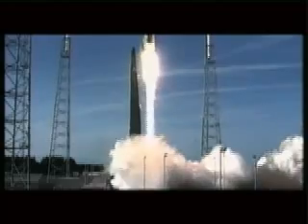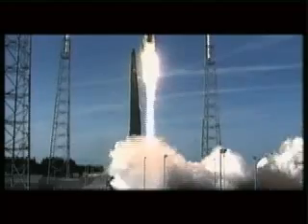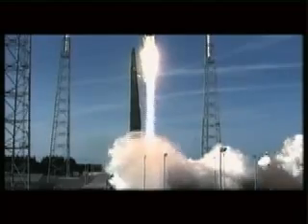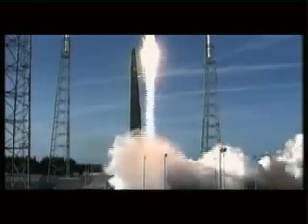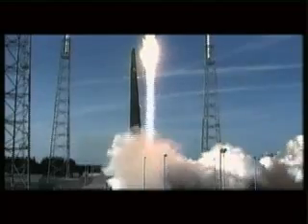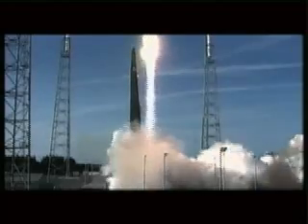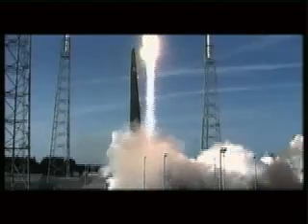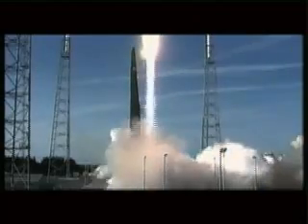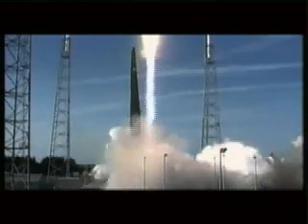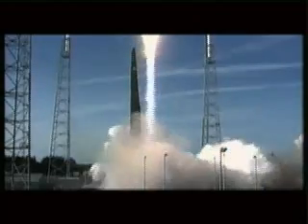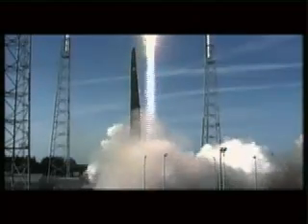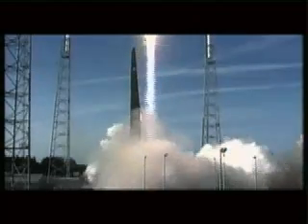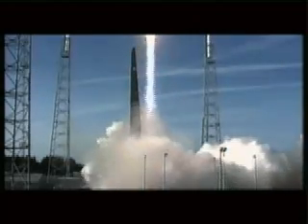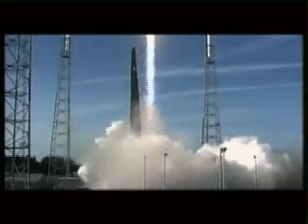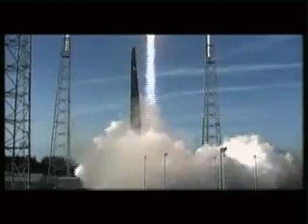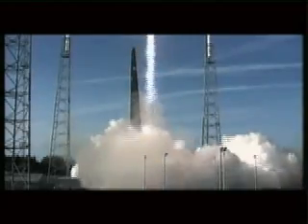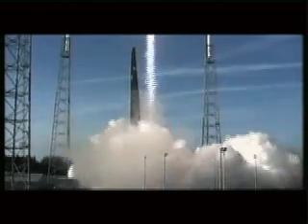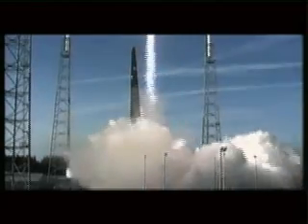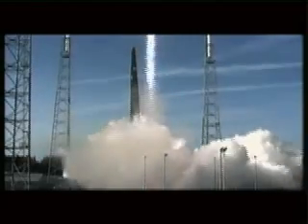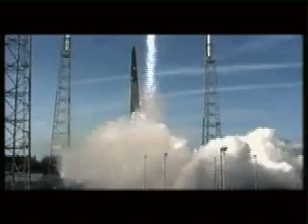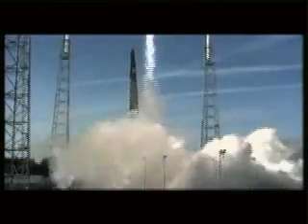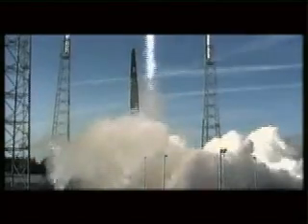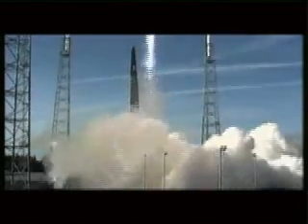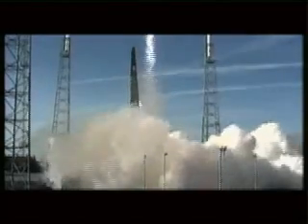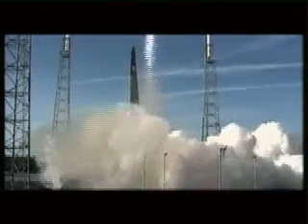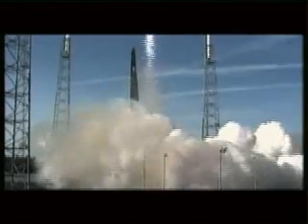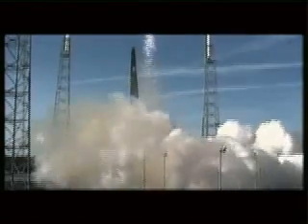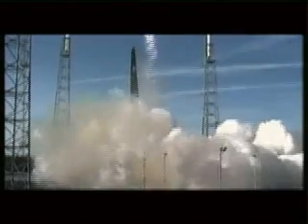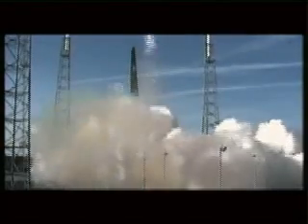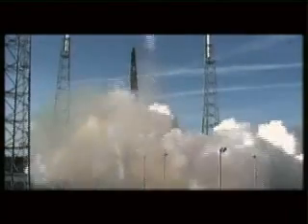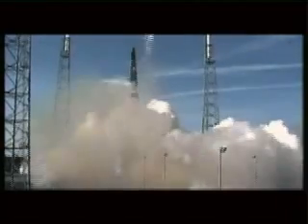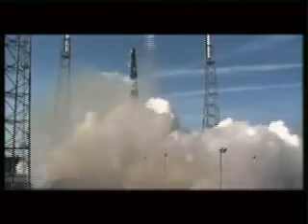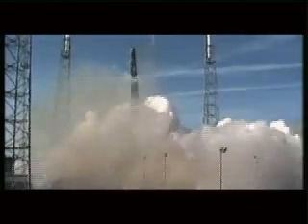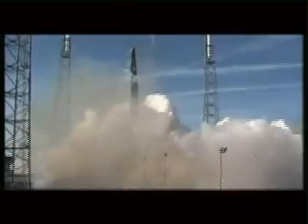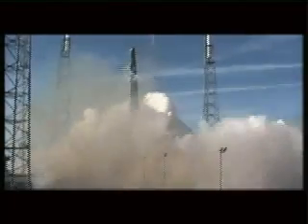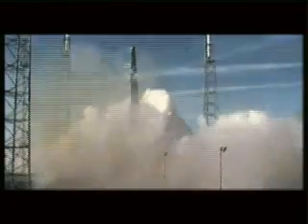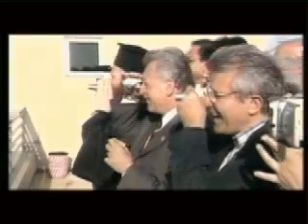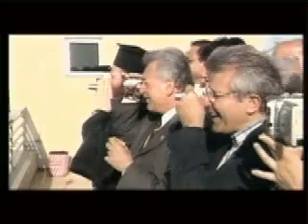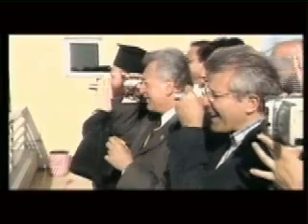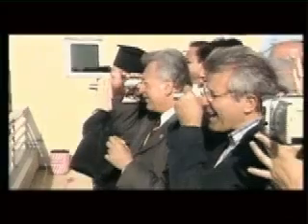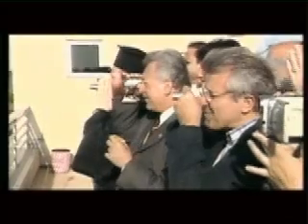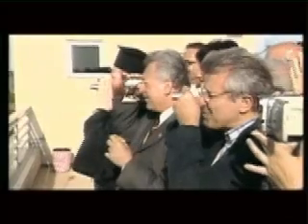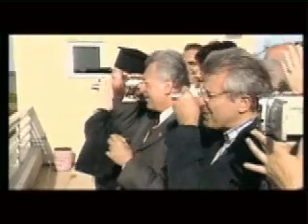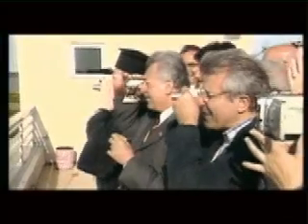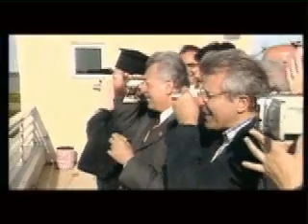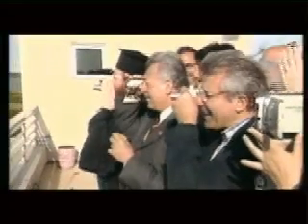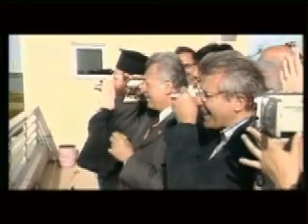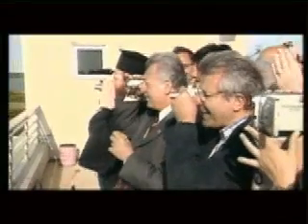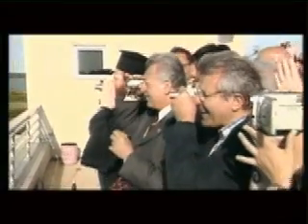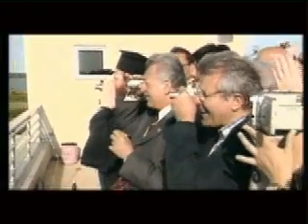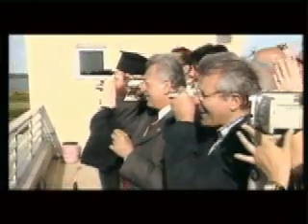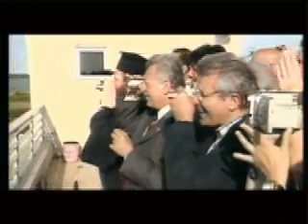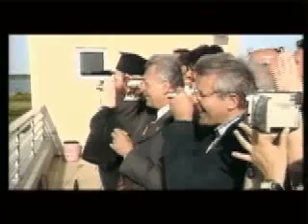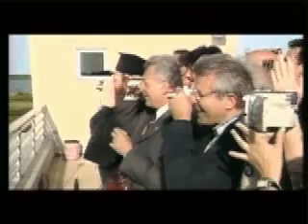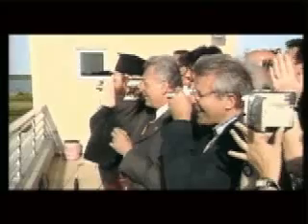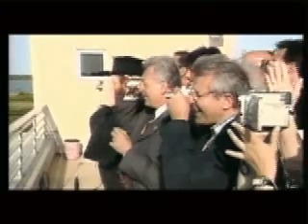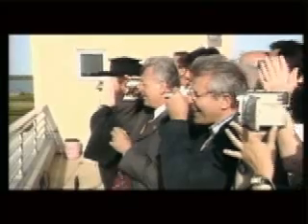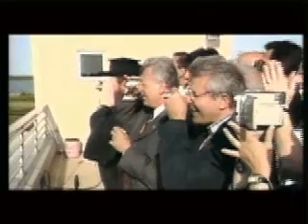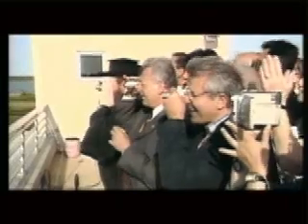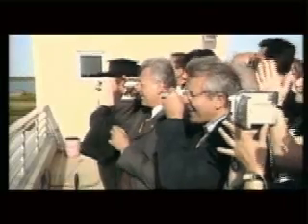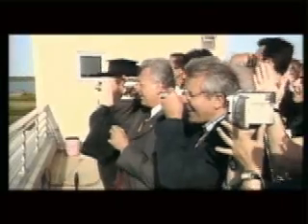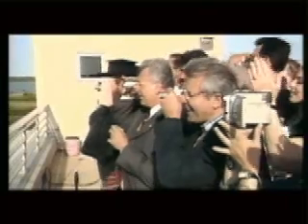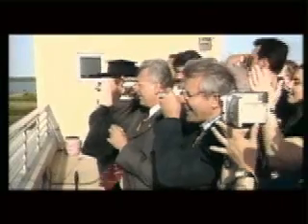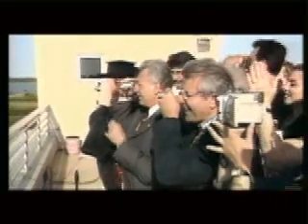Let's listen now to Rob Gannon as he provides launch vehicle ascent data from the ASOC Engineering Operations Center here at Cape Canaveral.